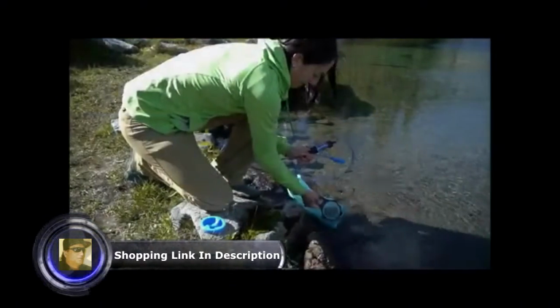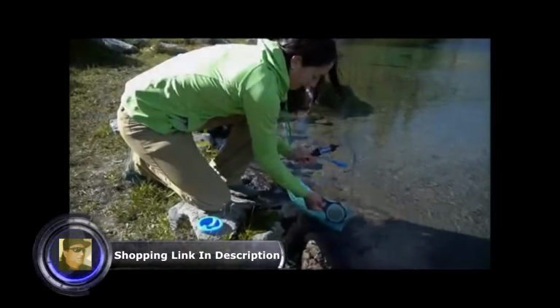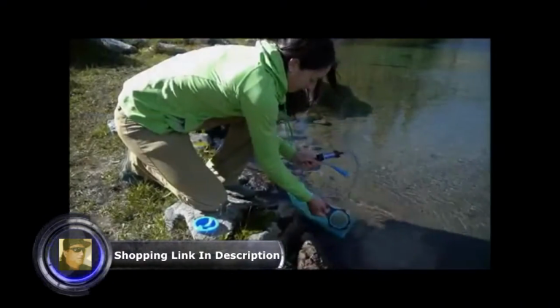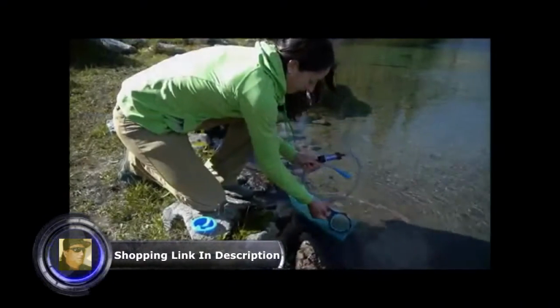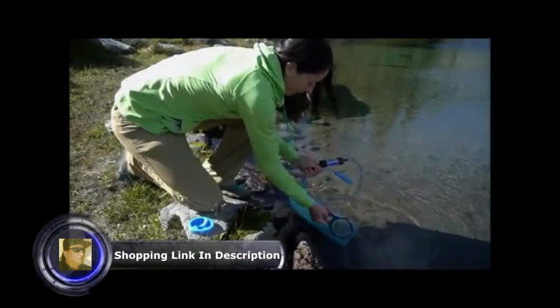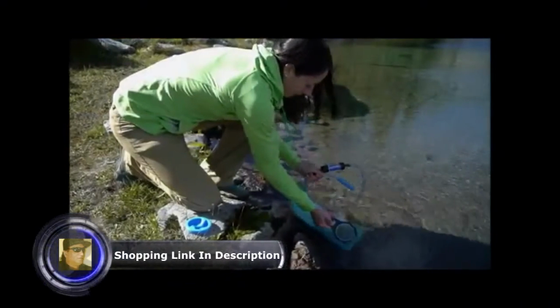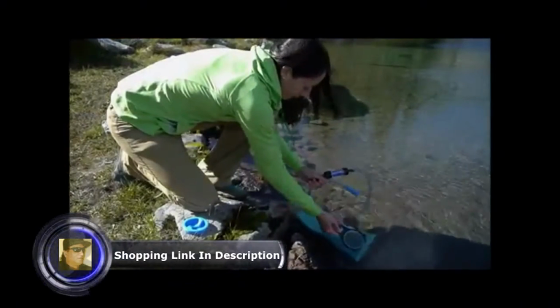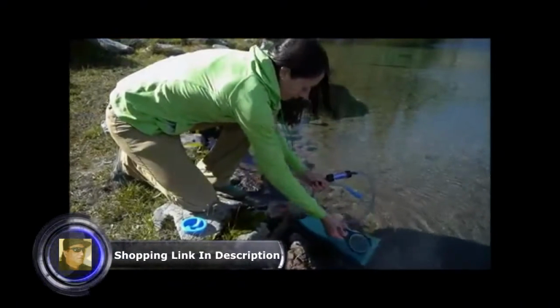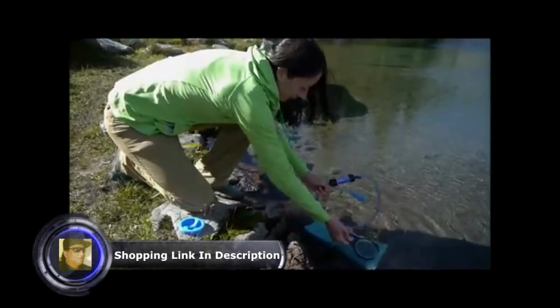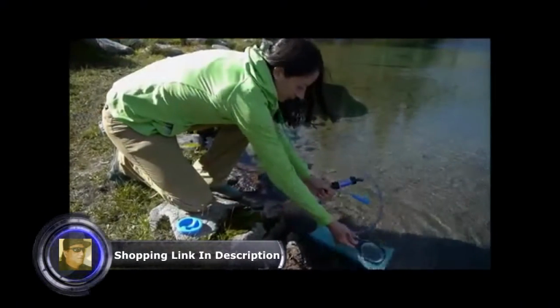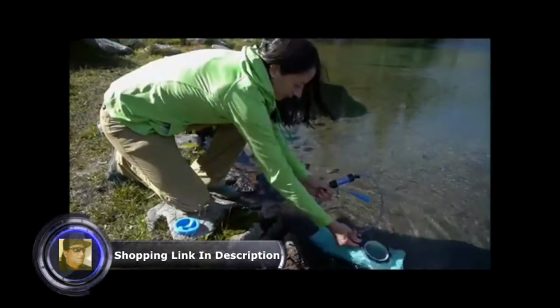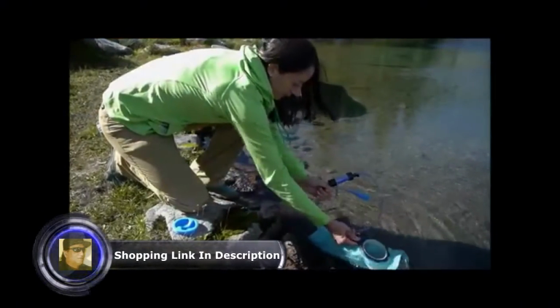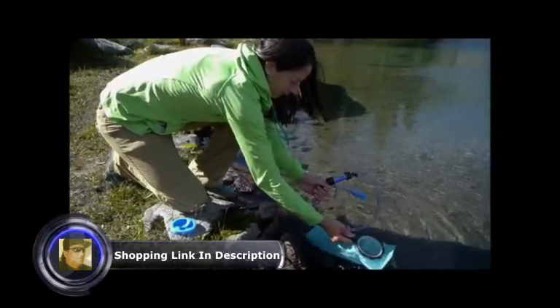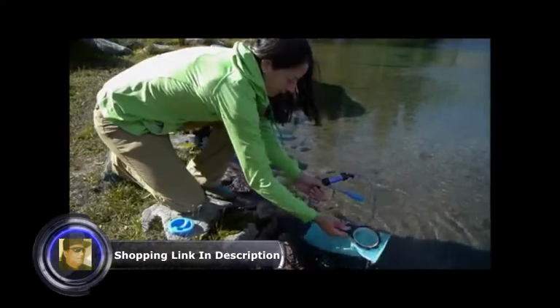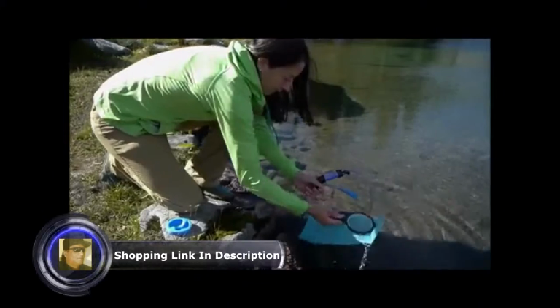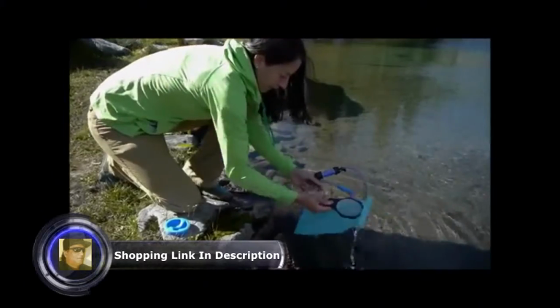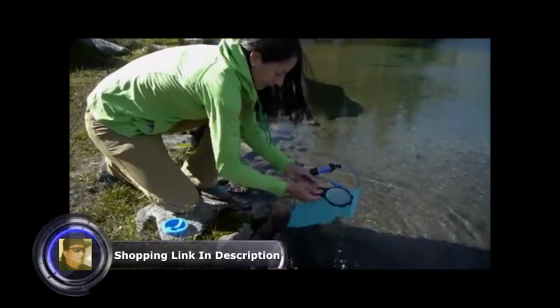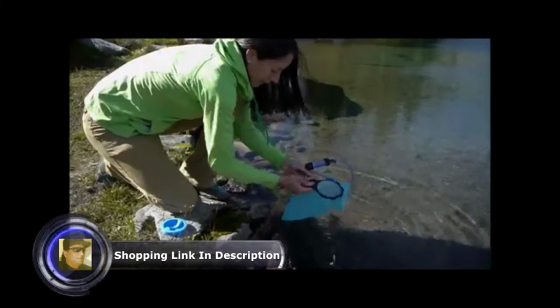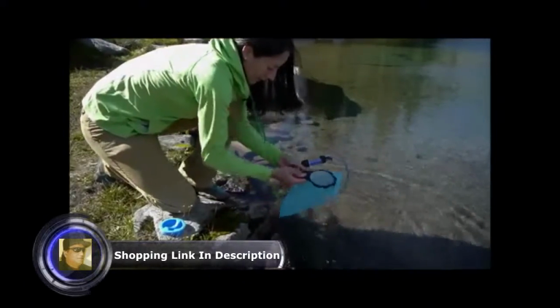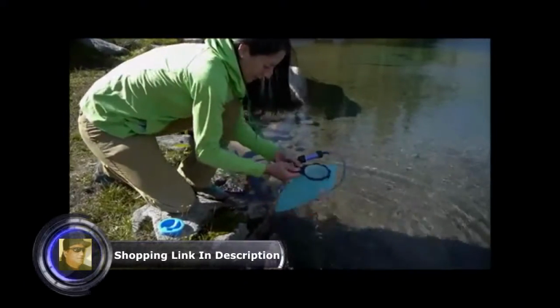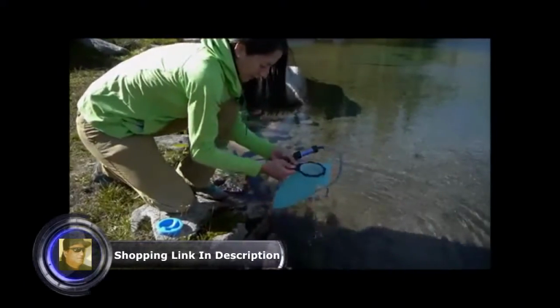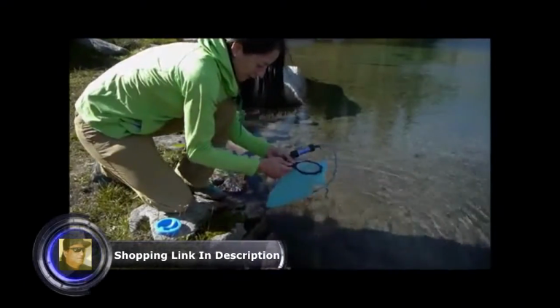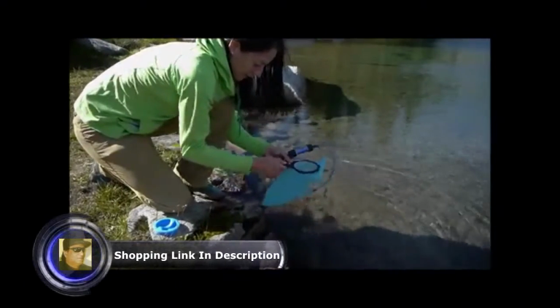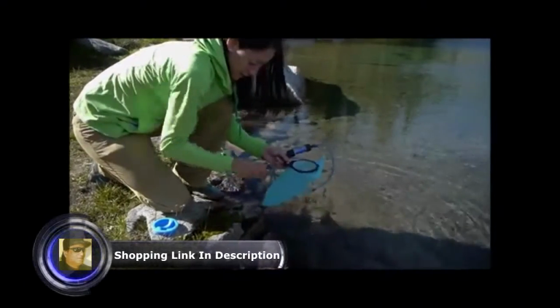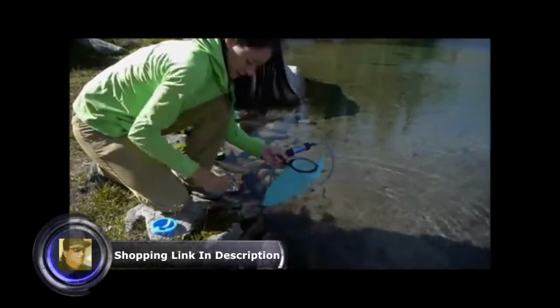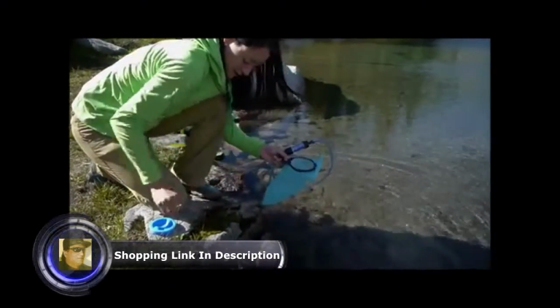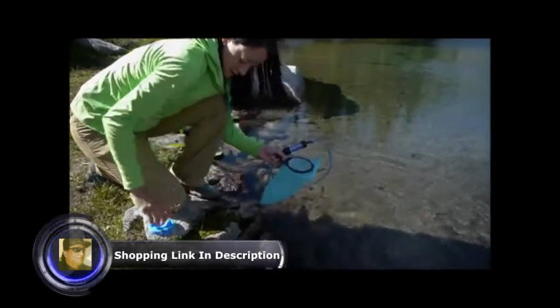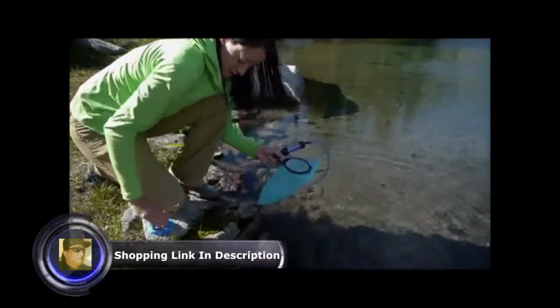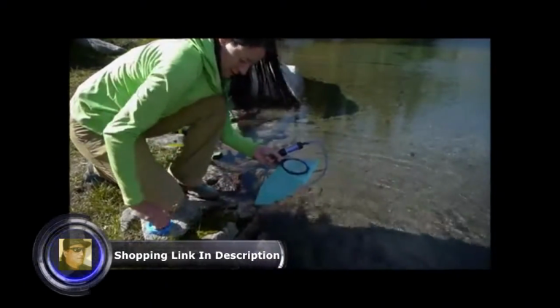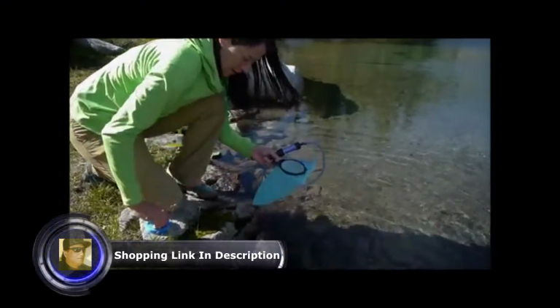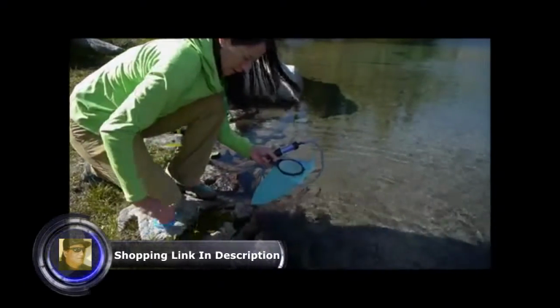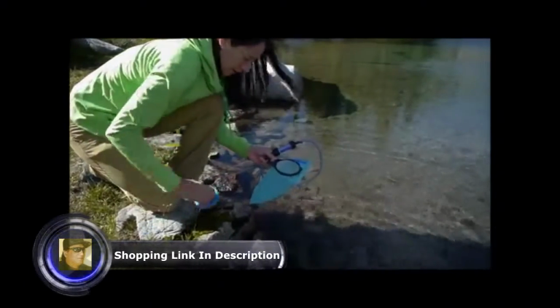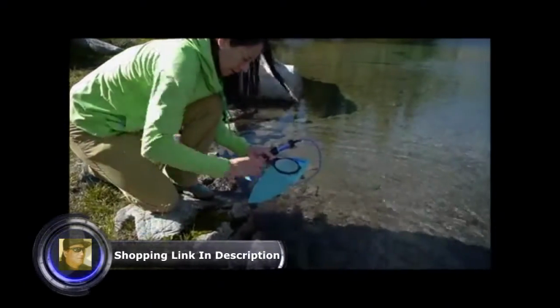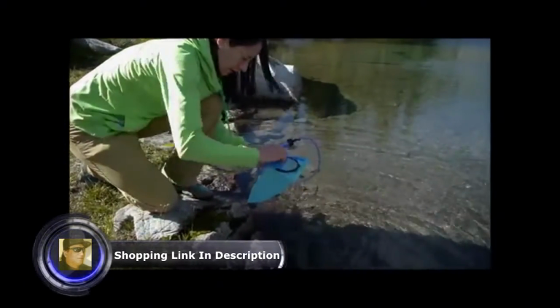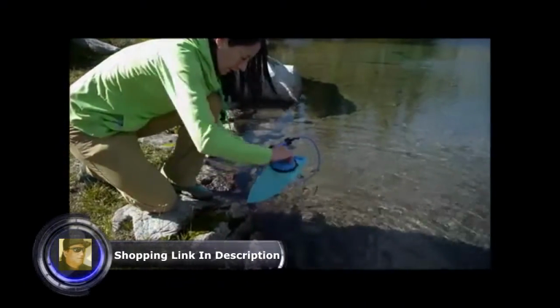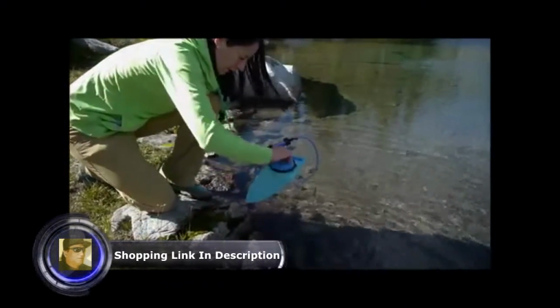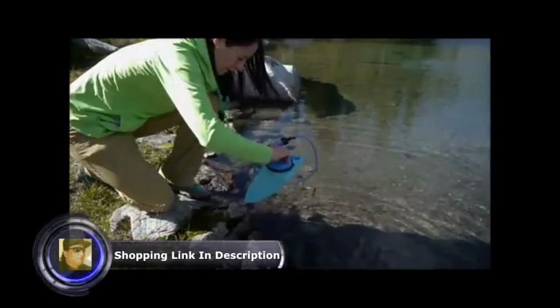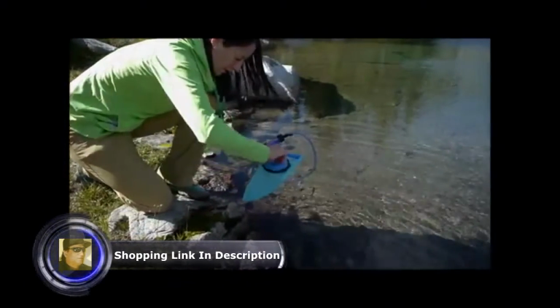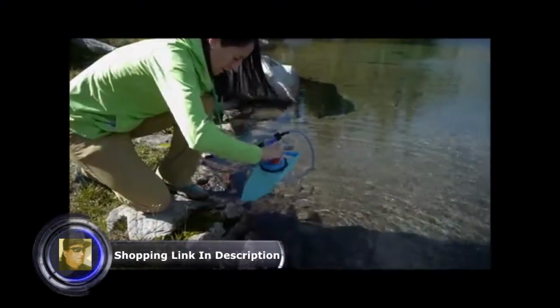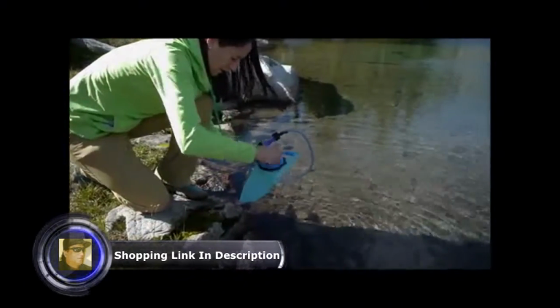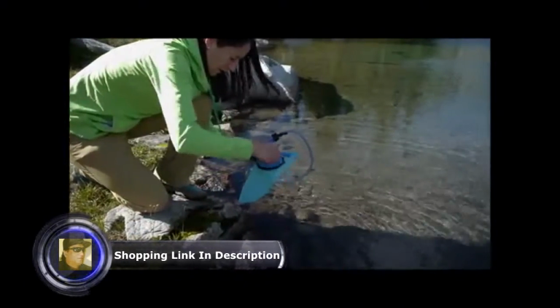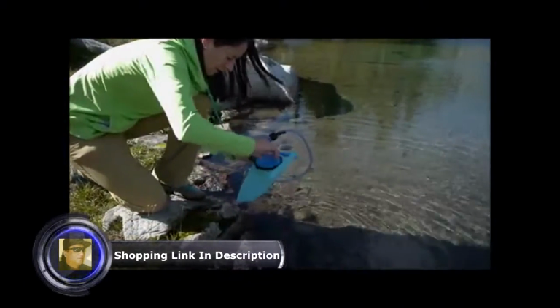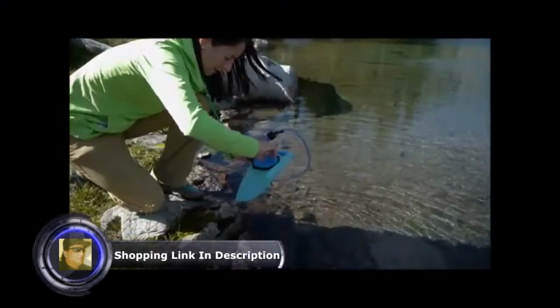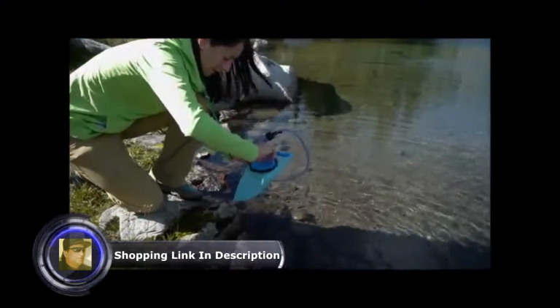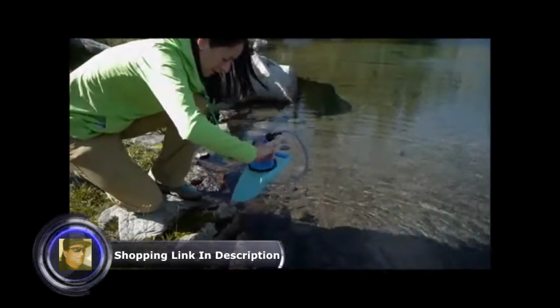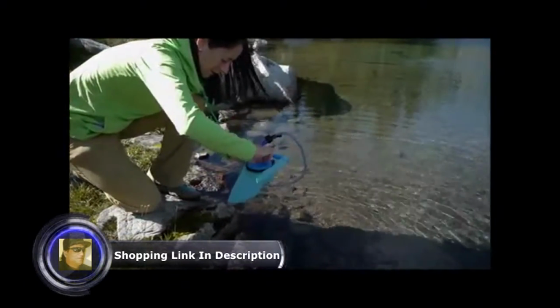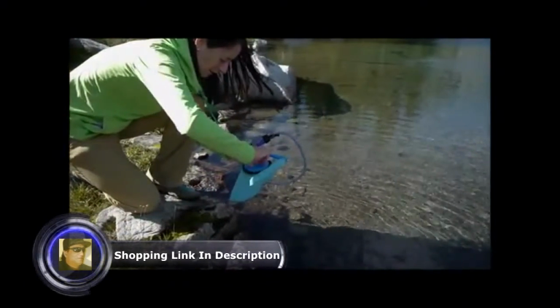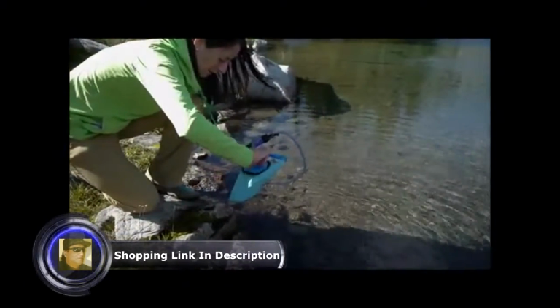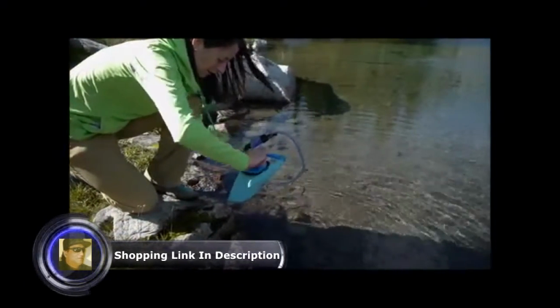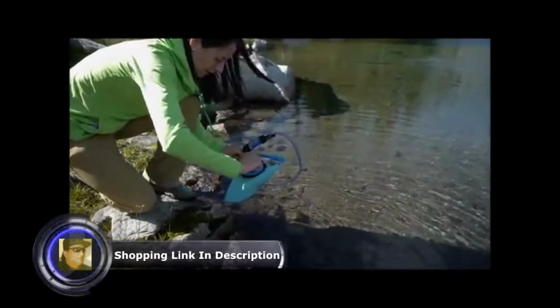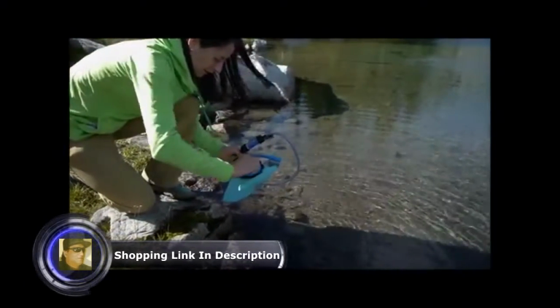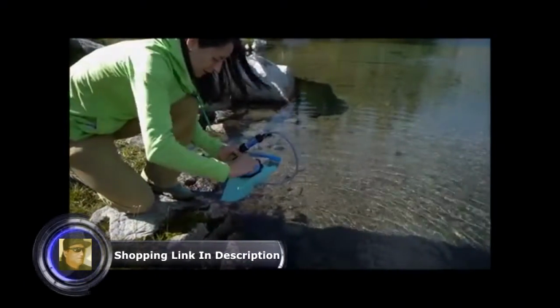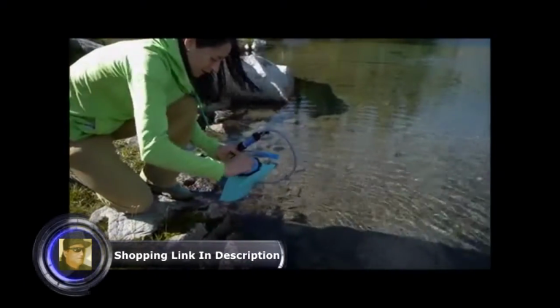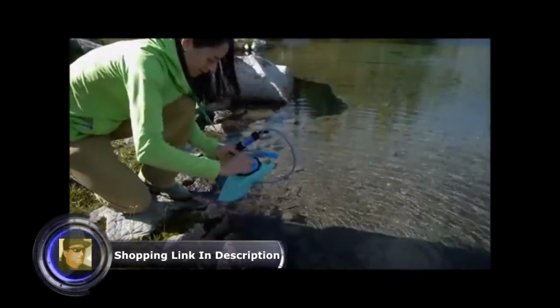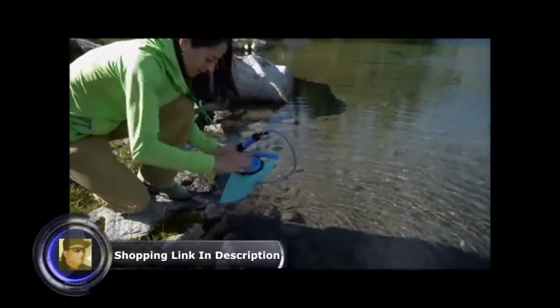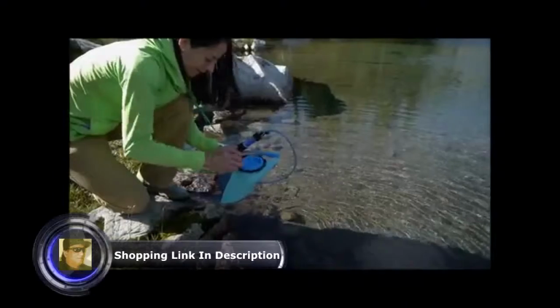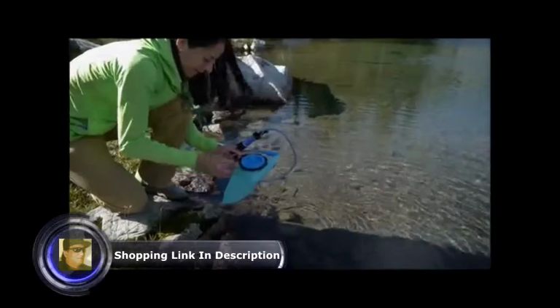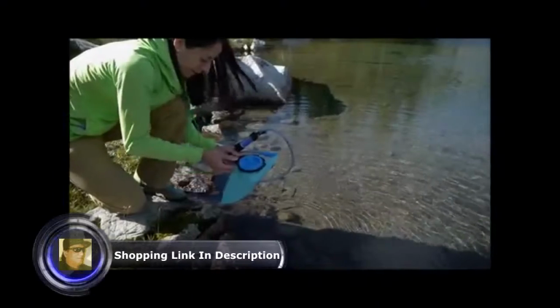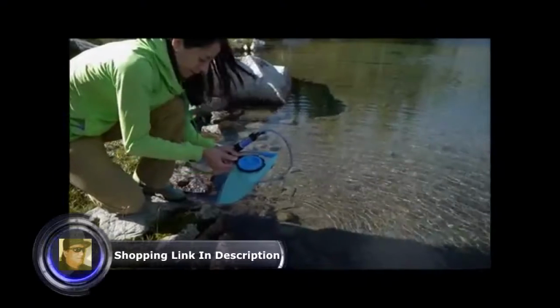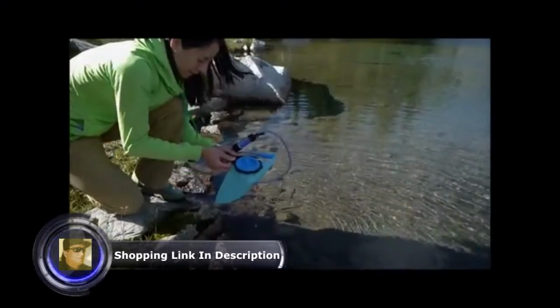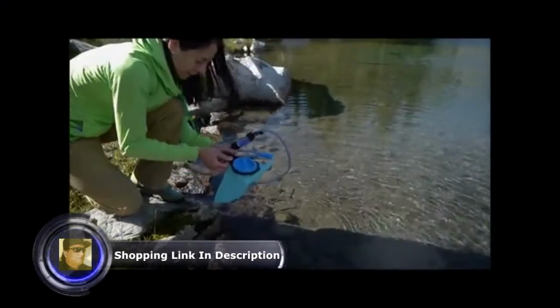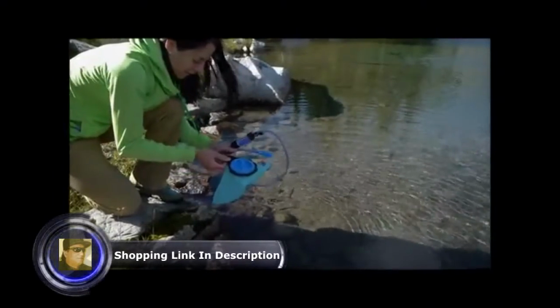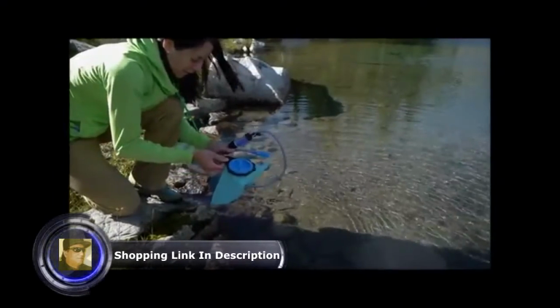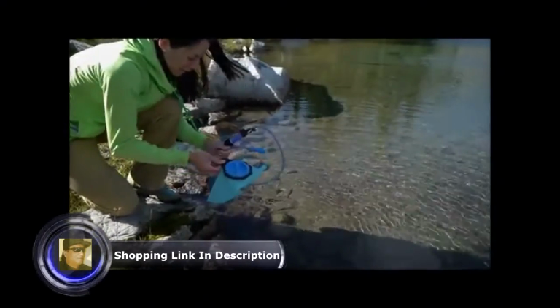Use it in line on a hydration pack. This allows you to fill your hydration pack directly from the source and filter water as you're drinking through the bite valve.